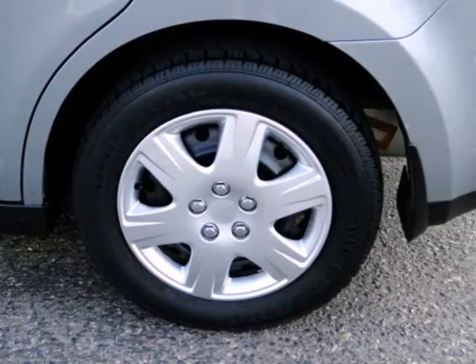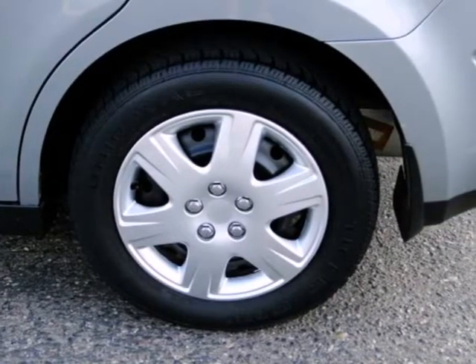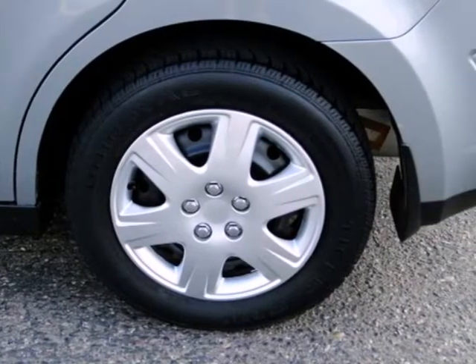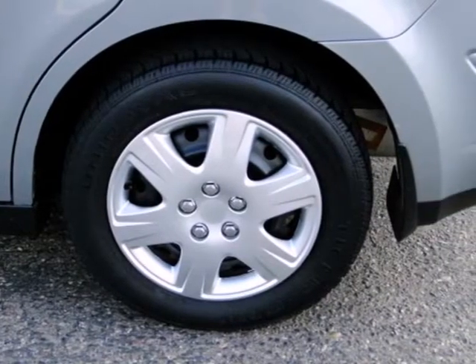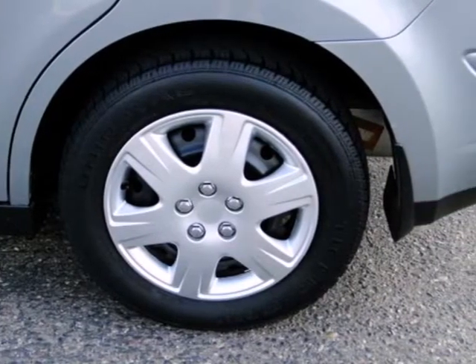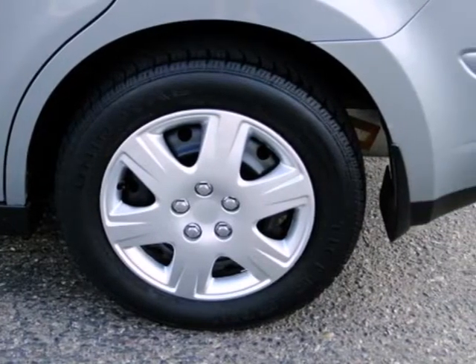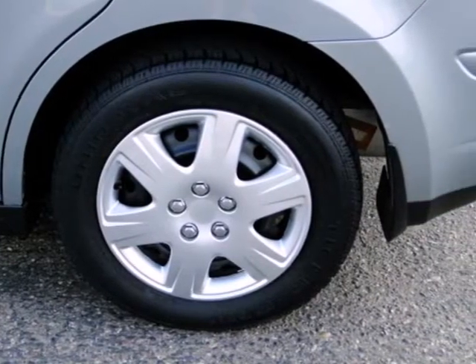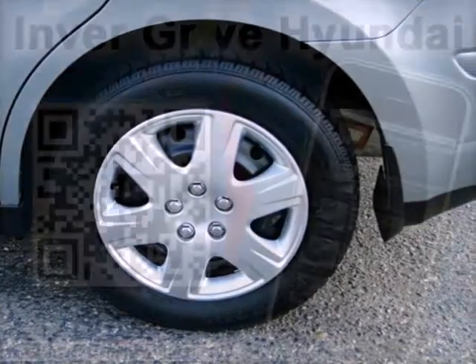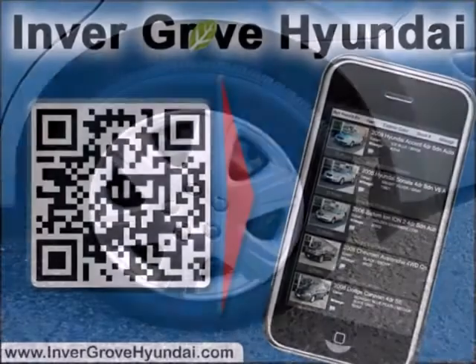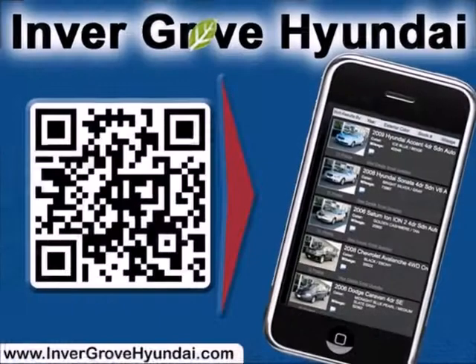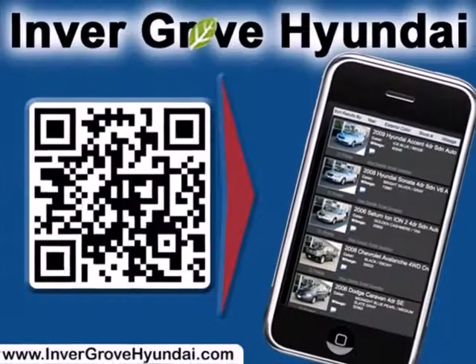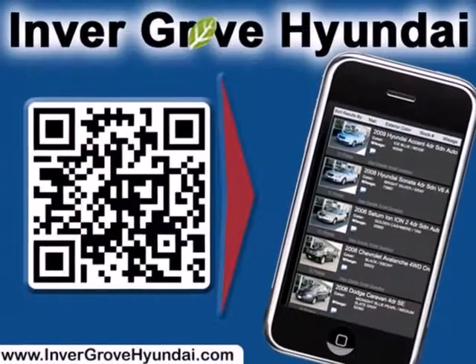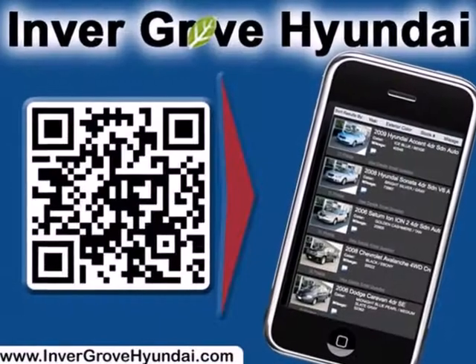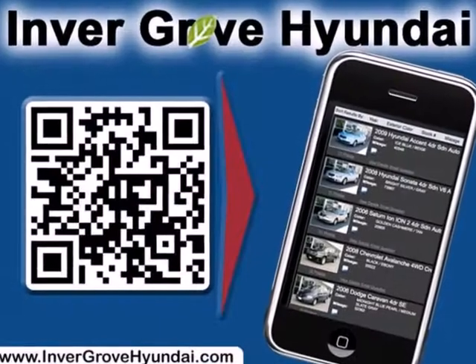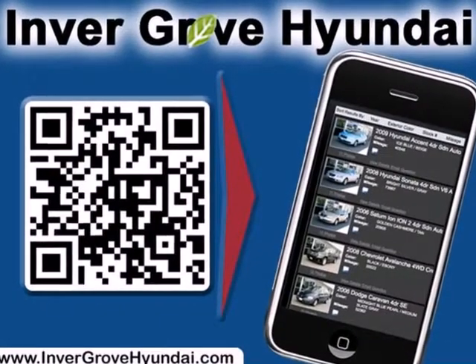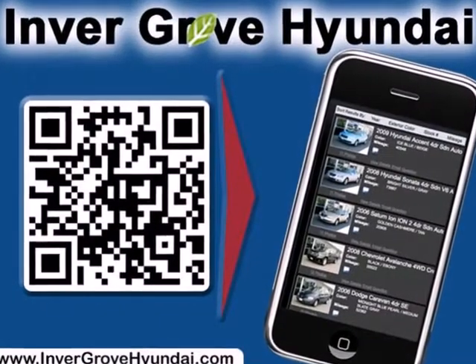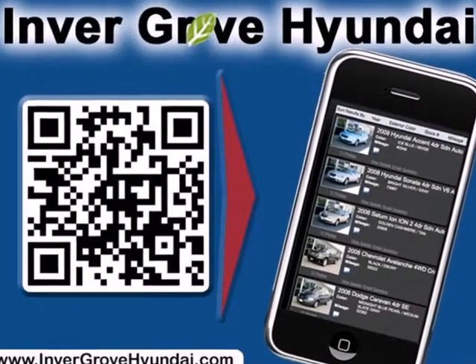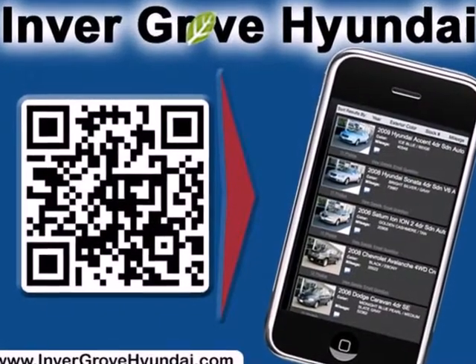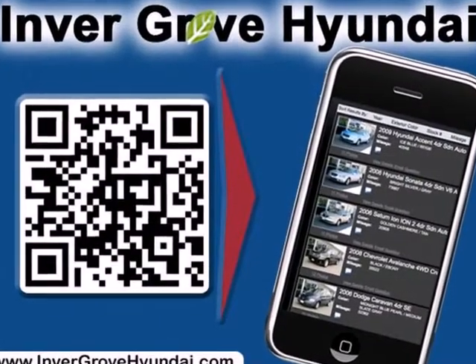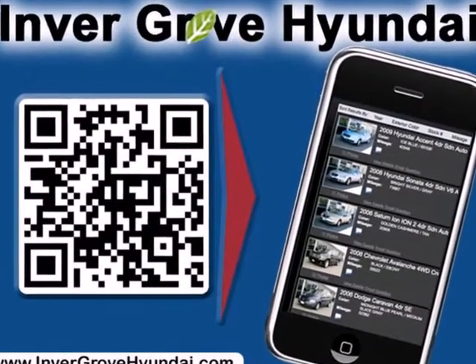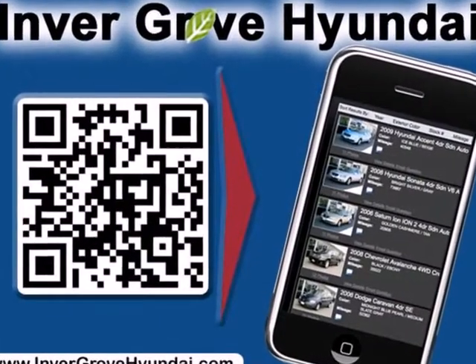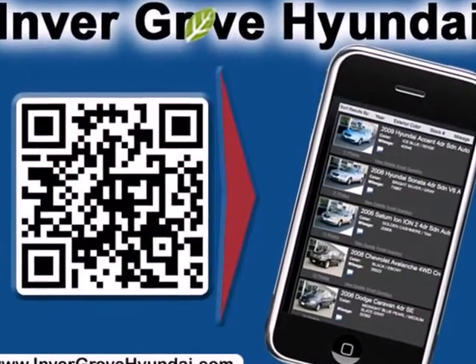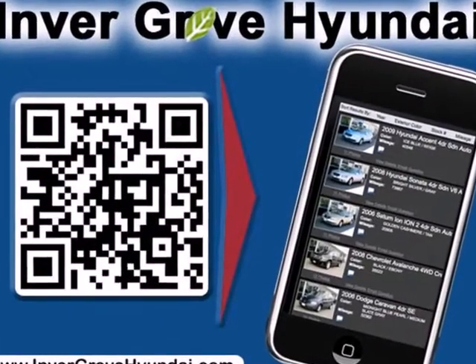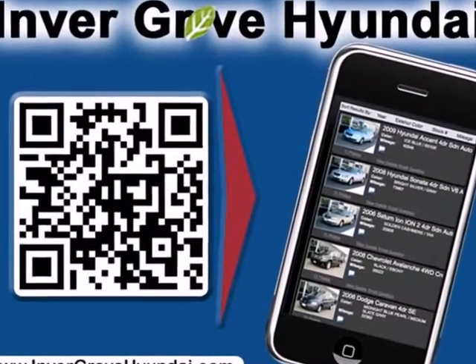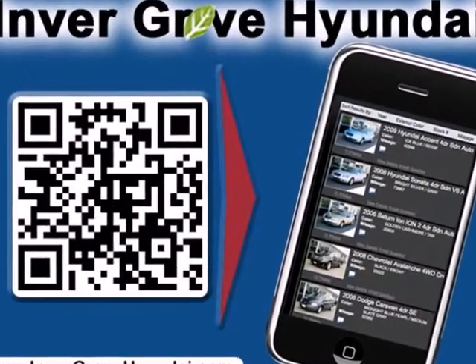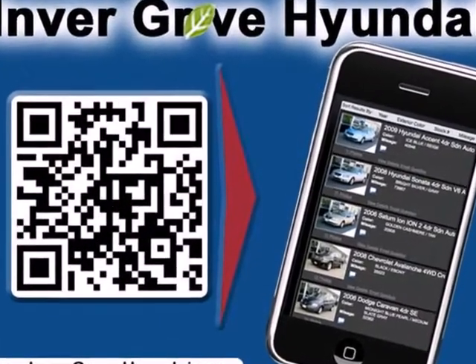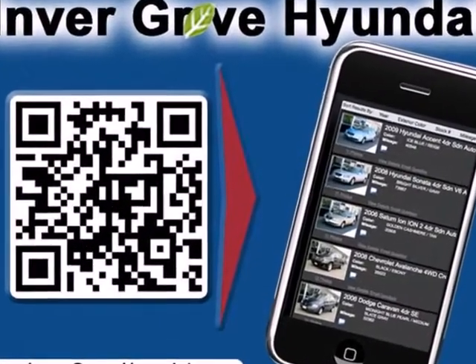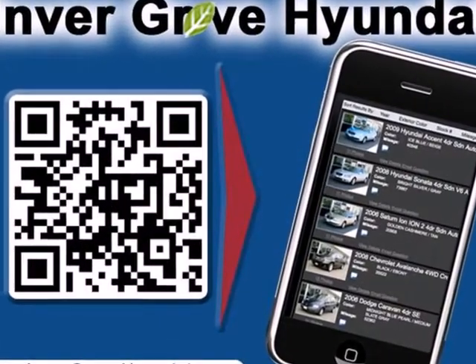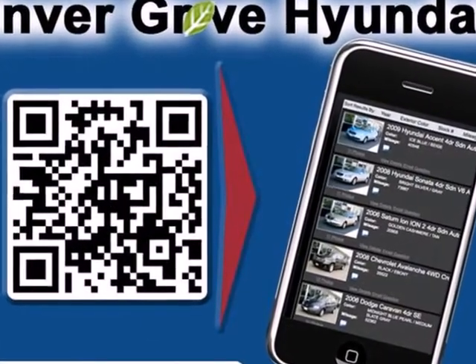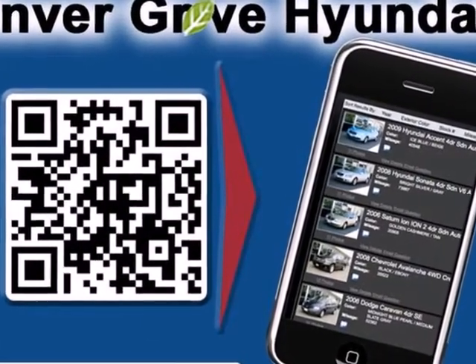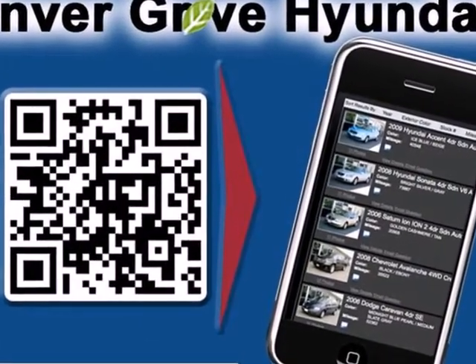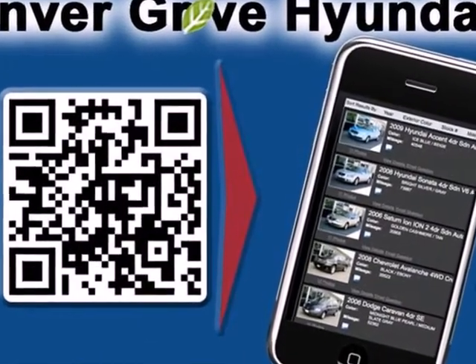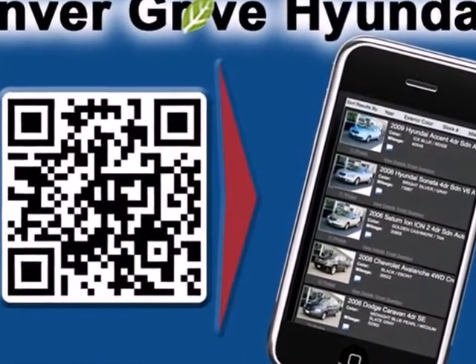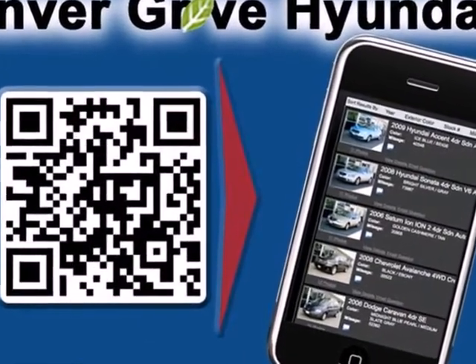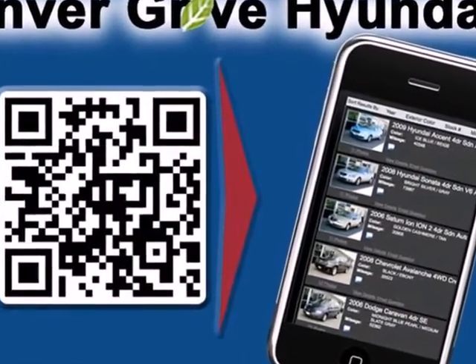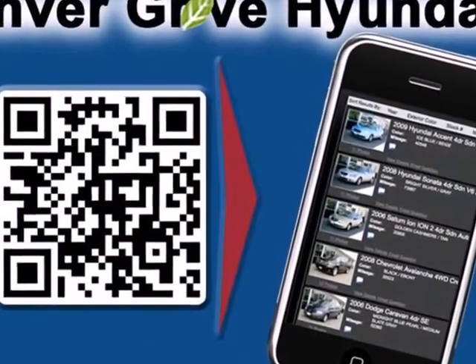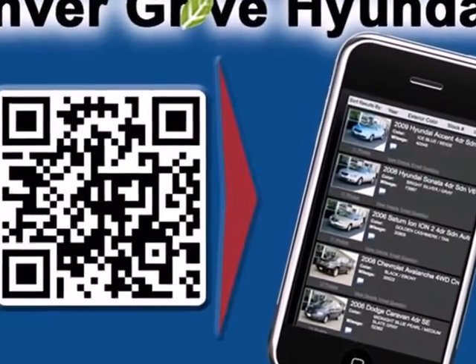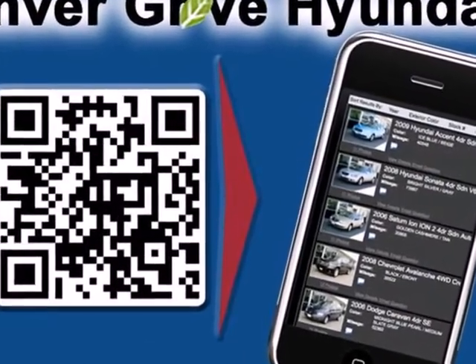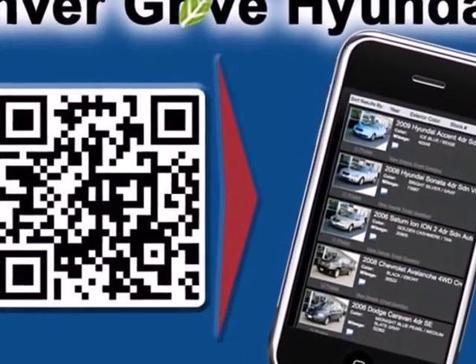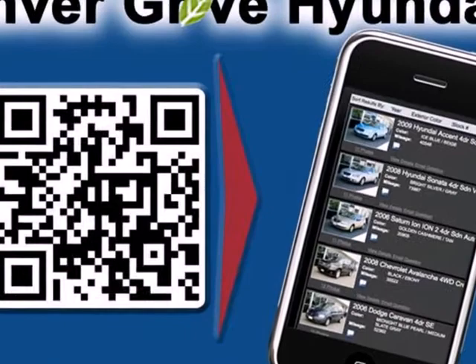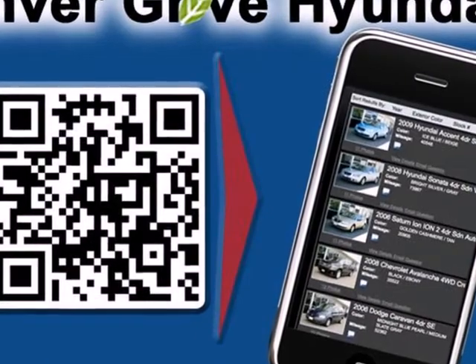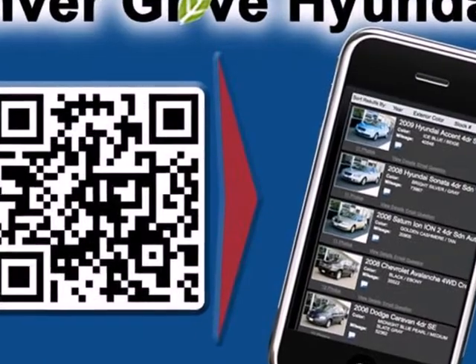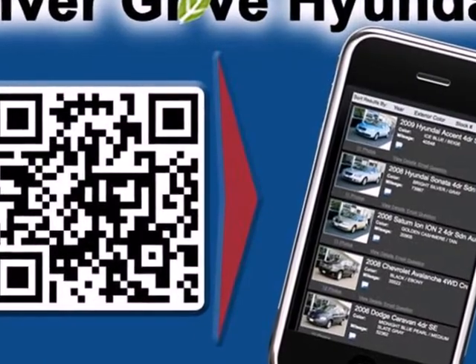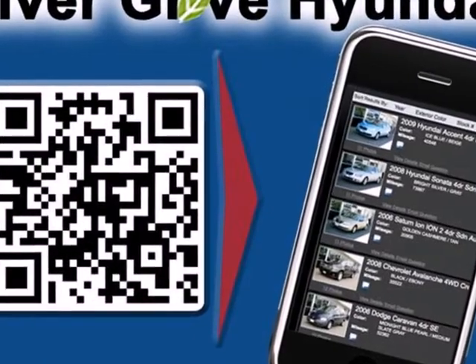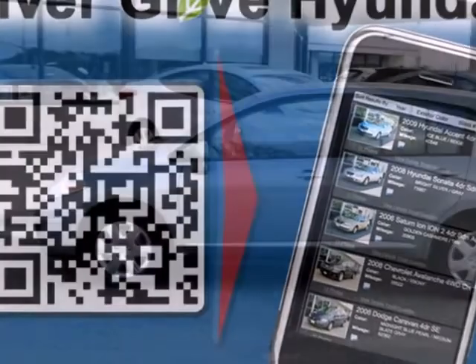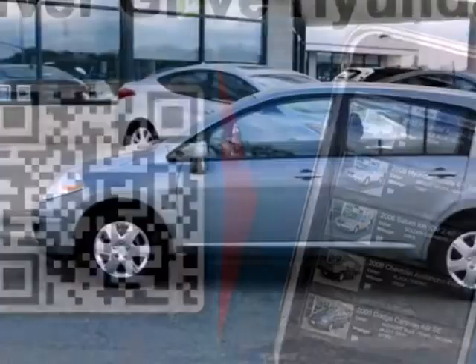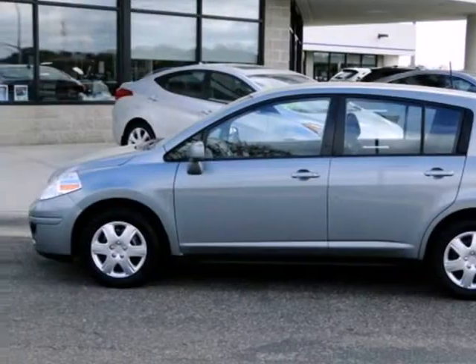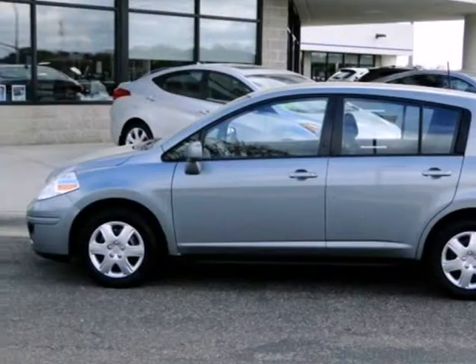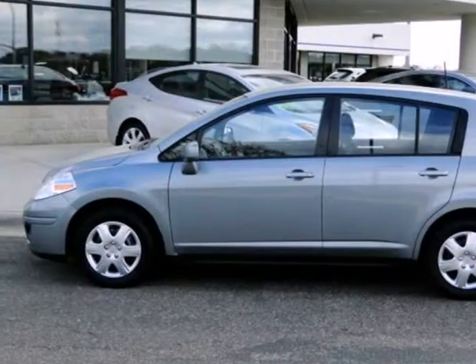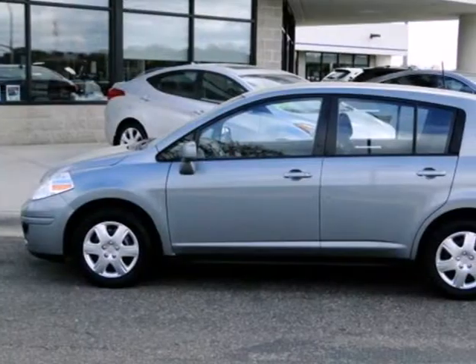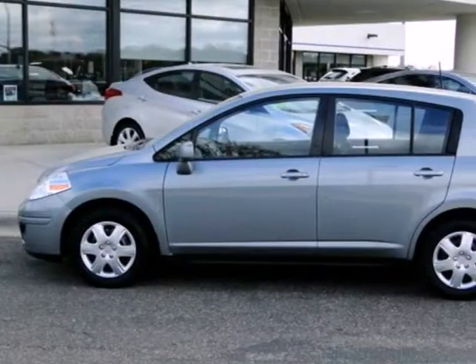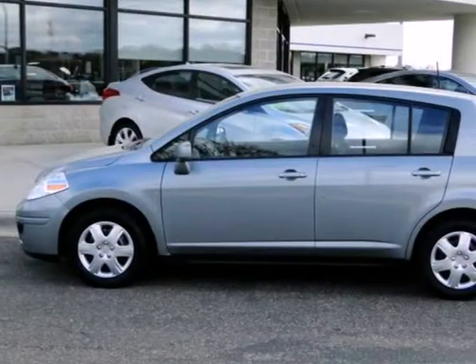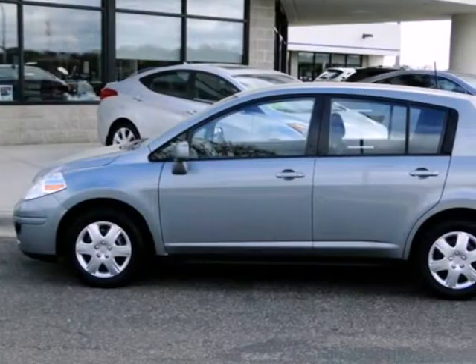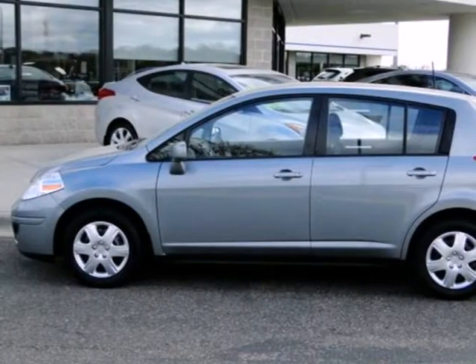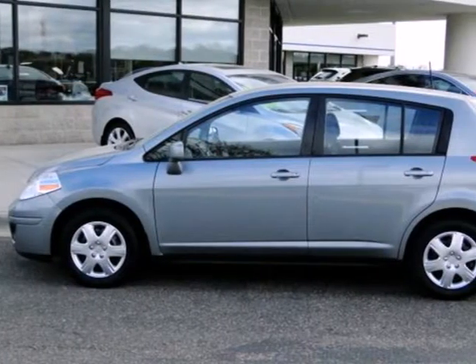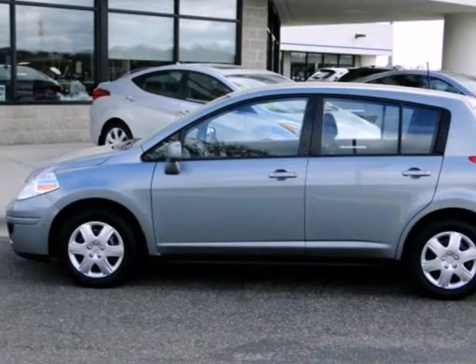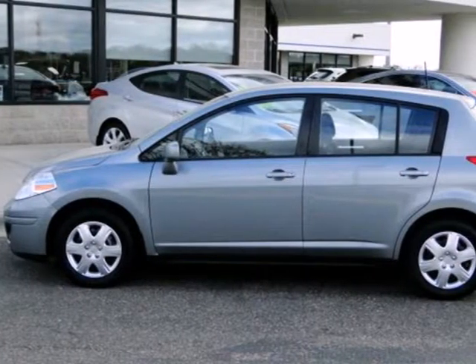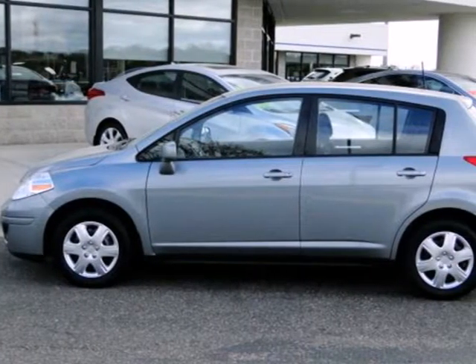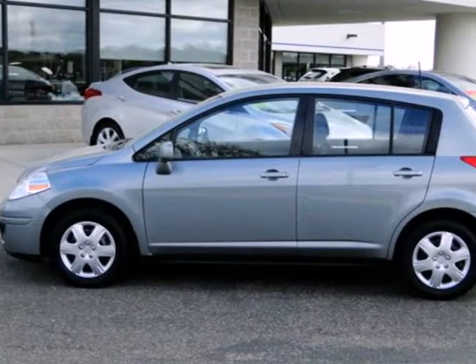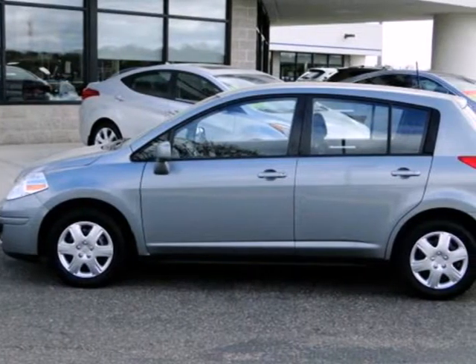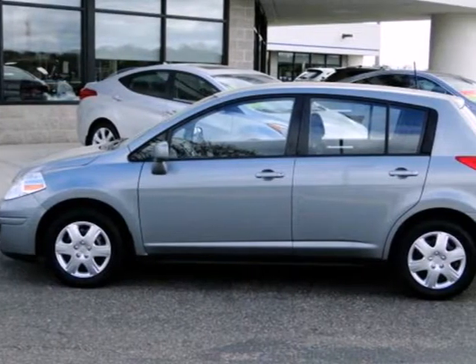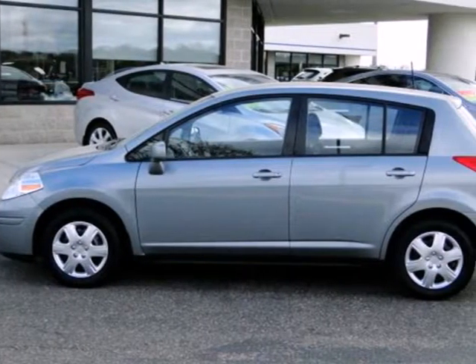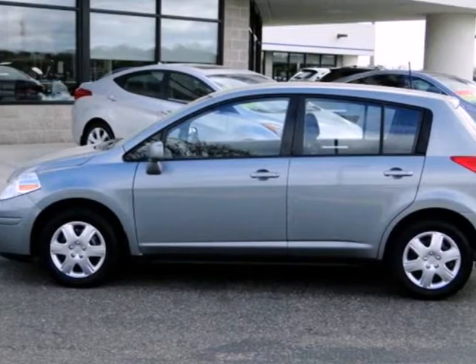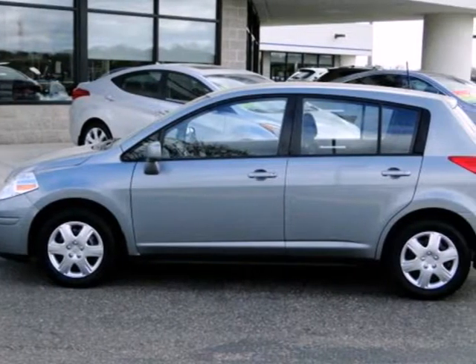Whether you're young or just young at heart, you'll love this Versa with its extreme fun factor and contemporary styling.